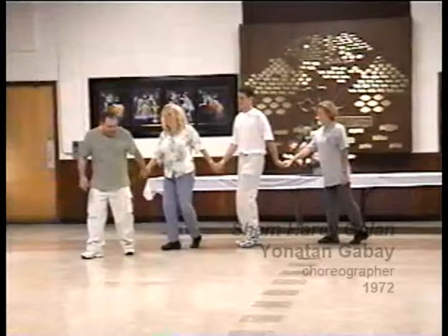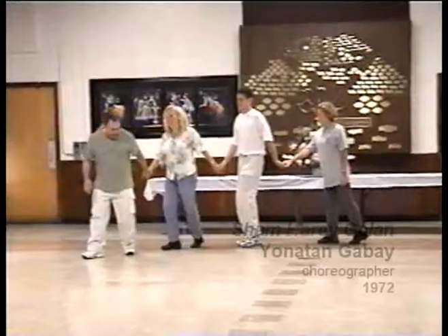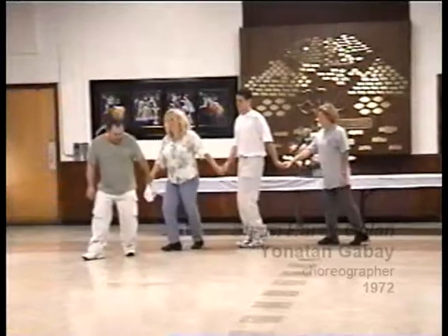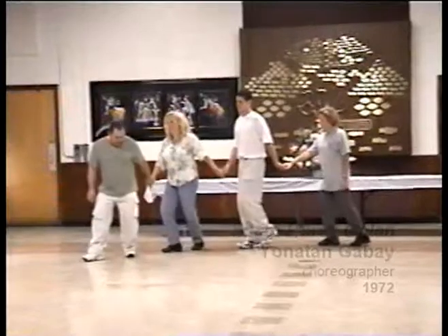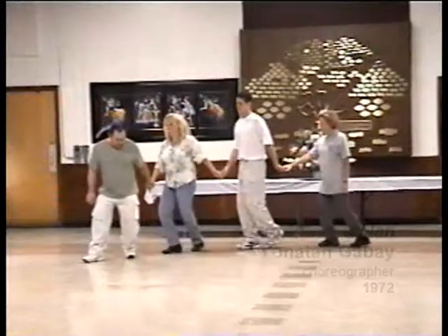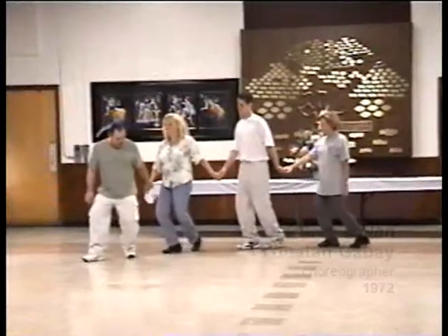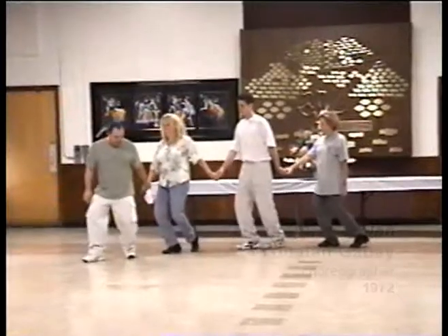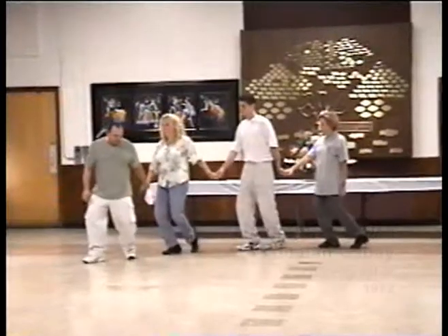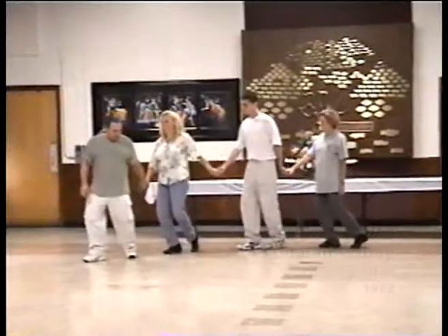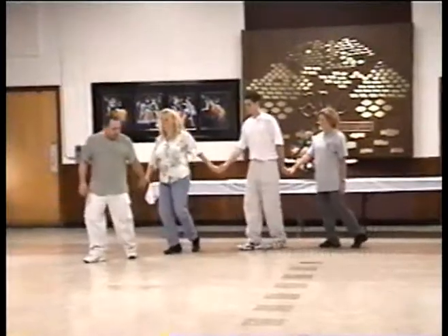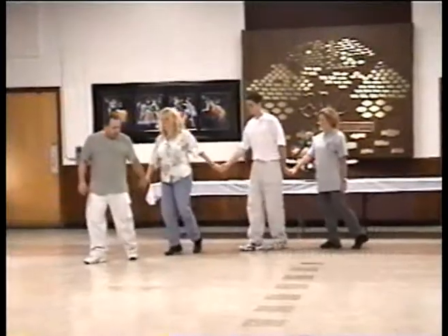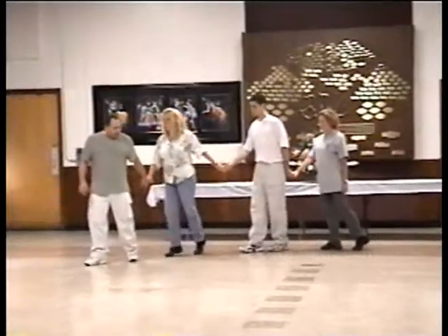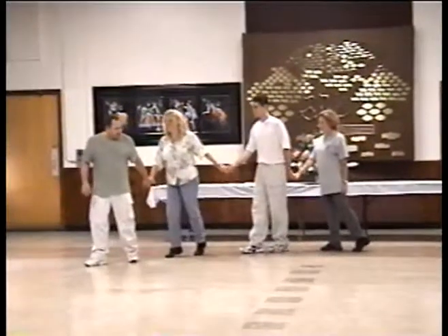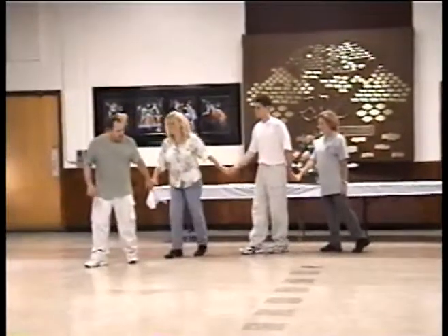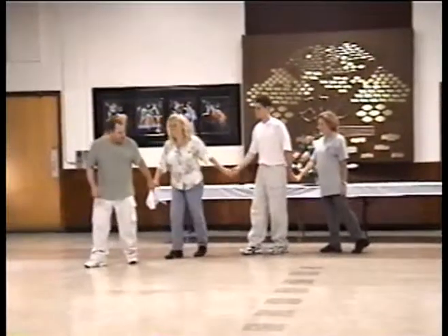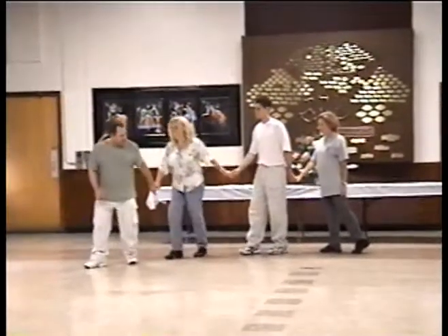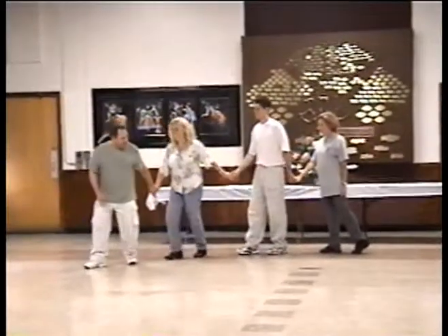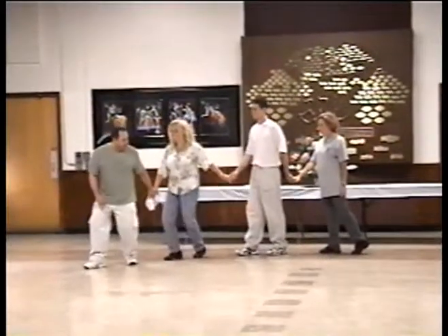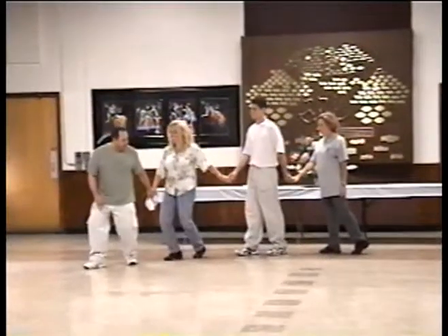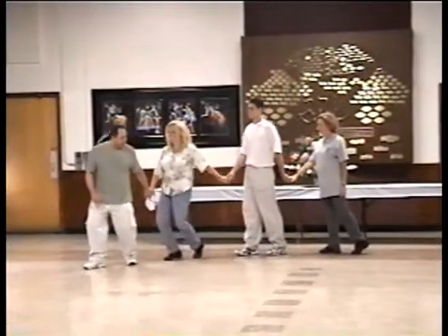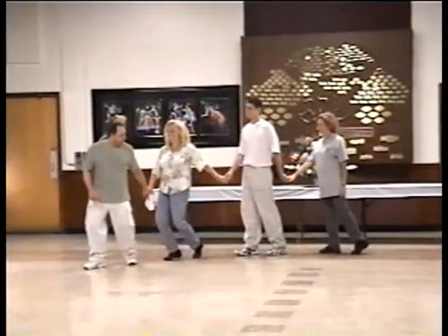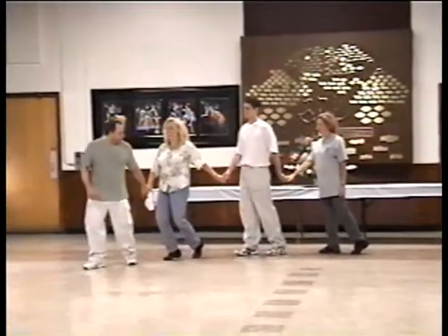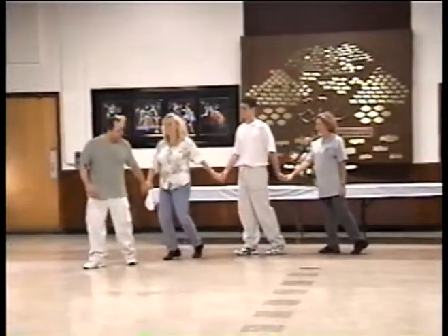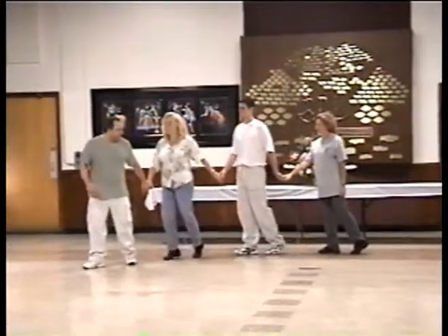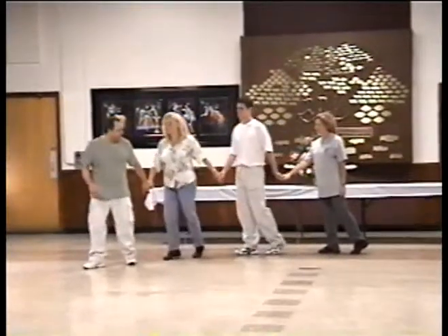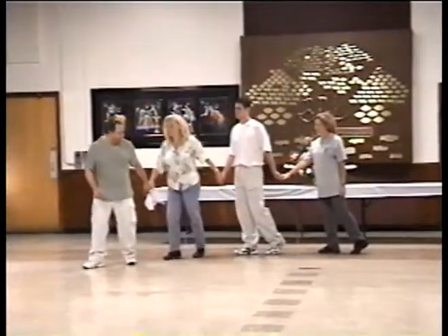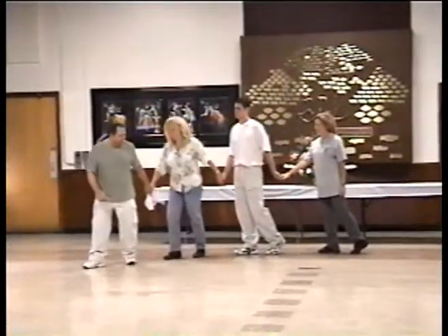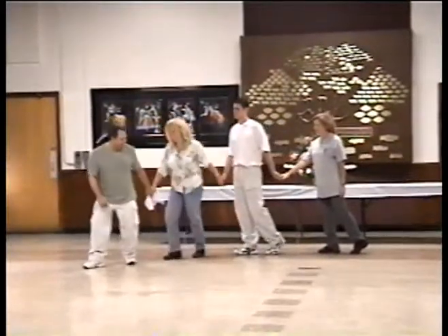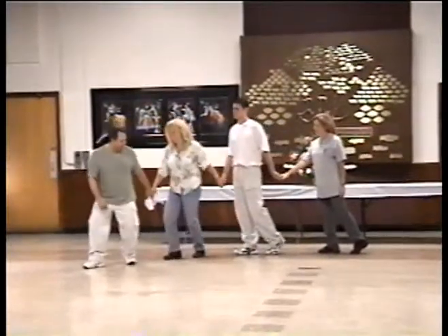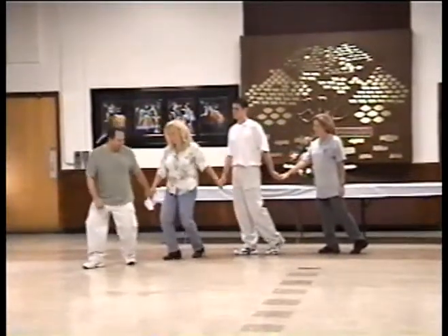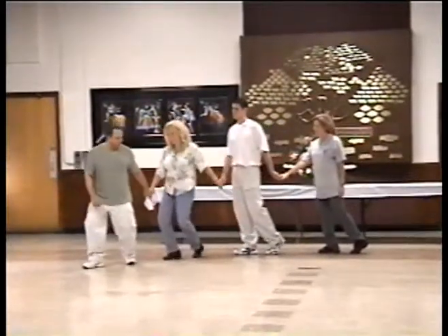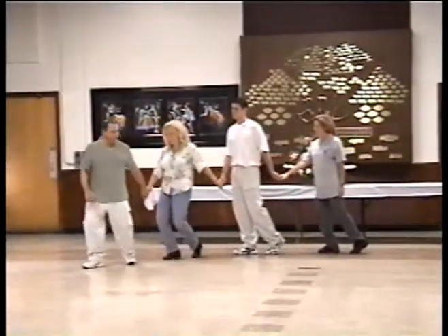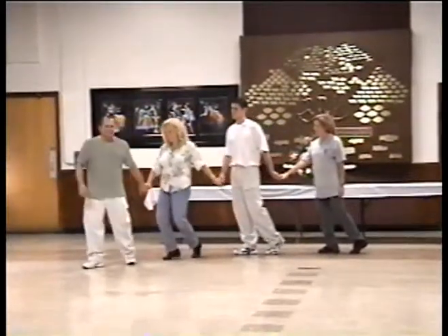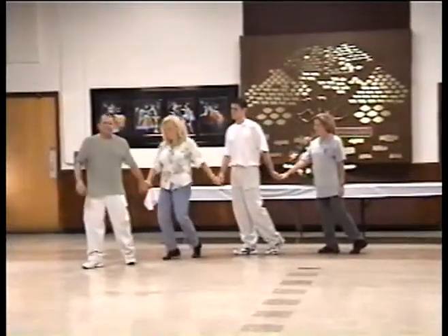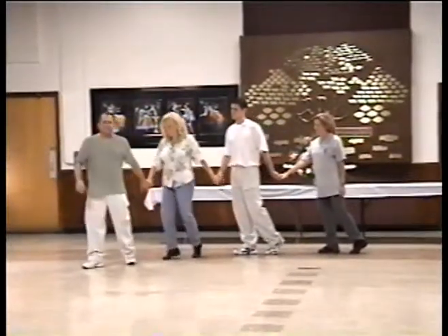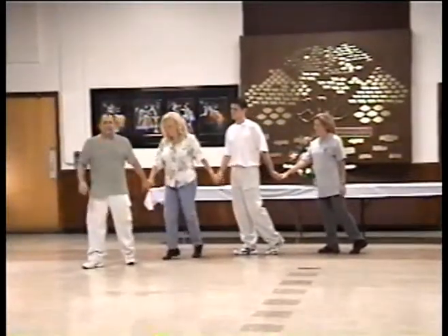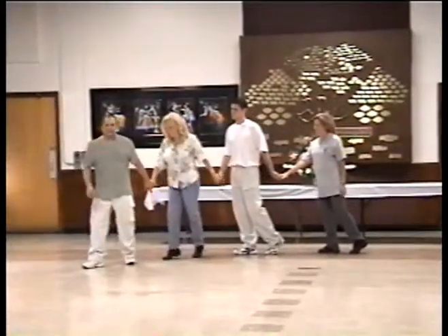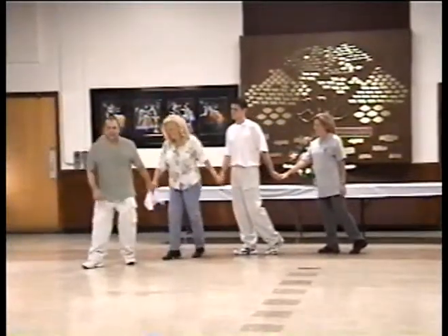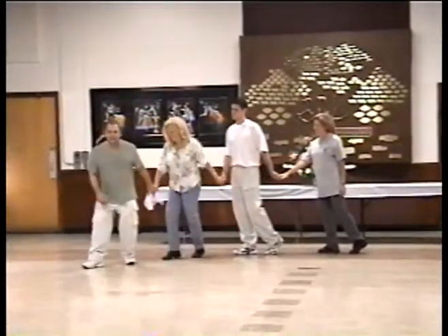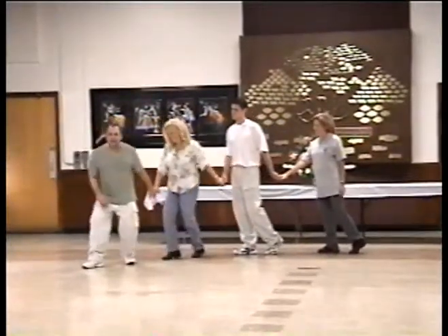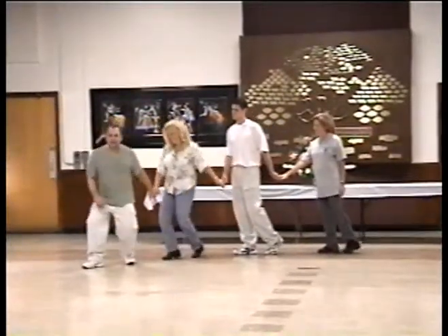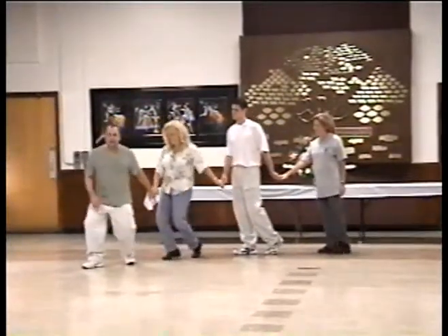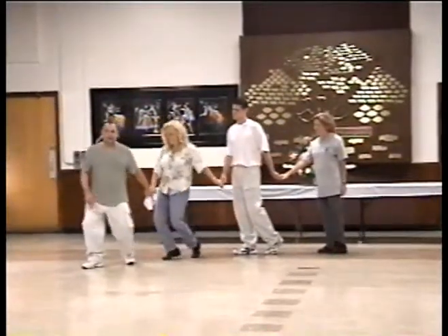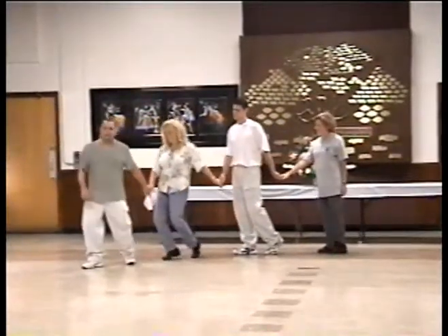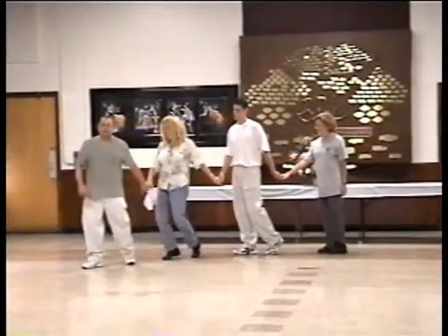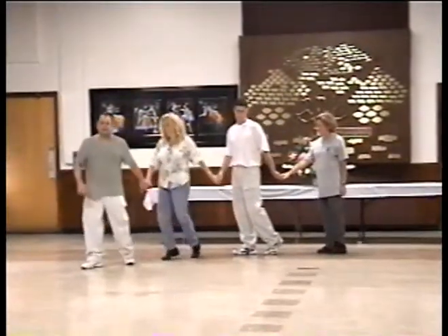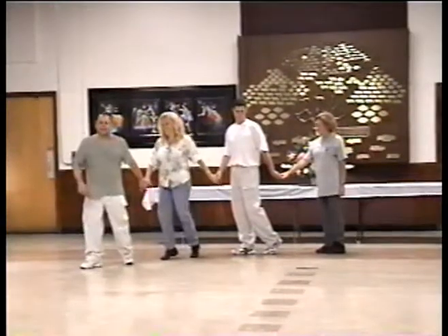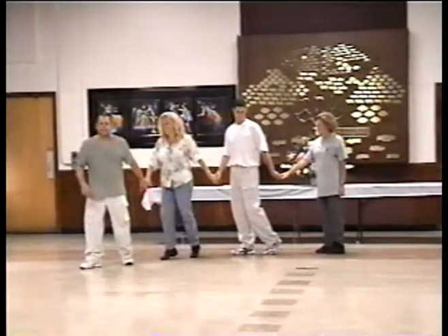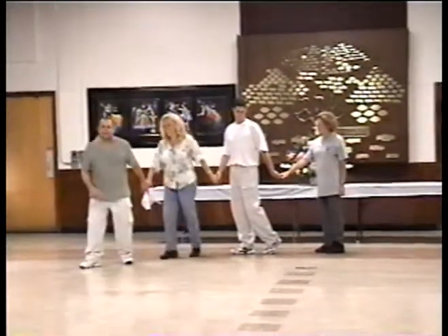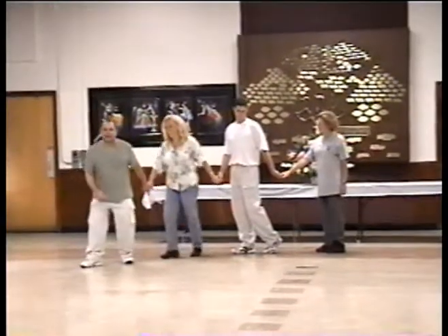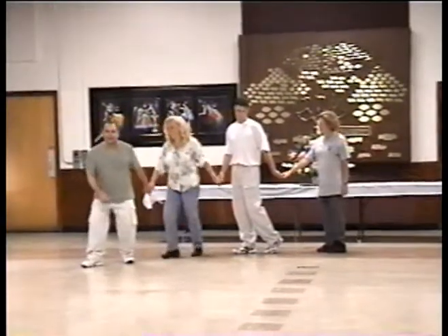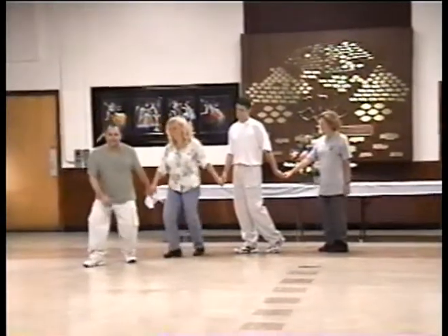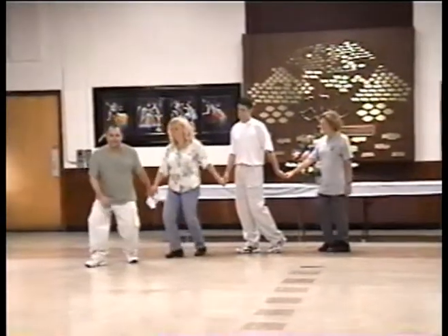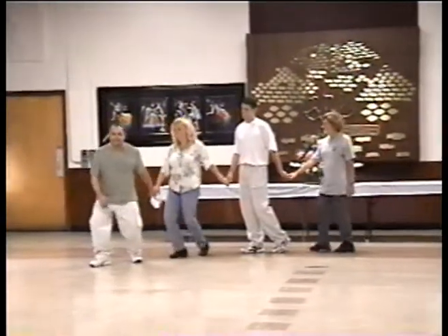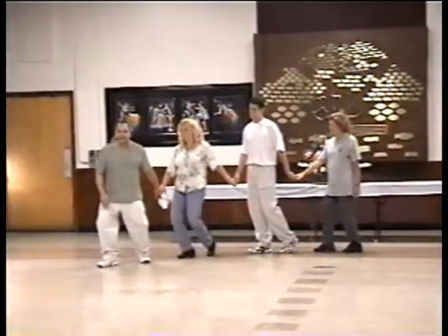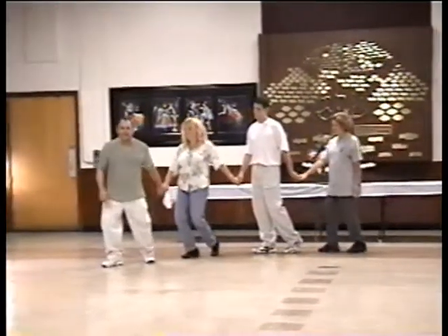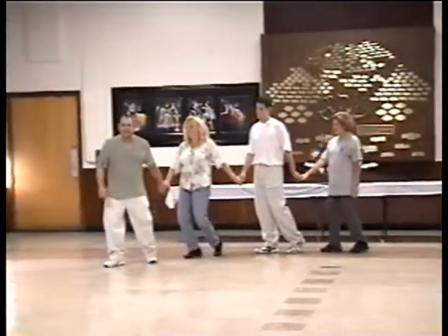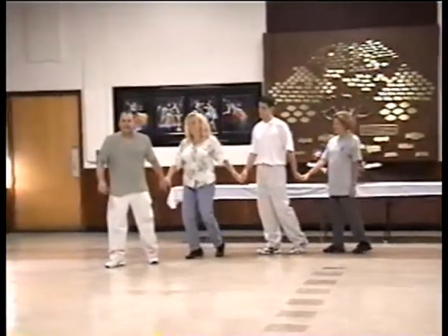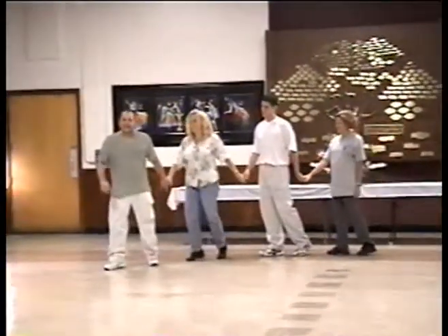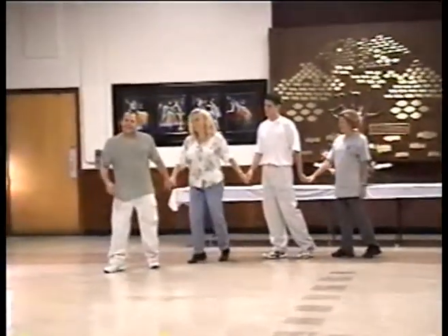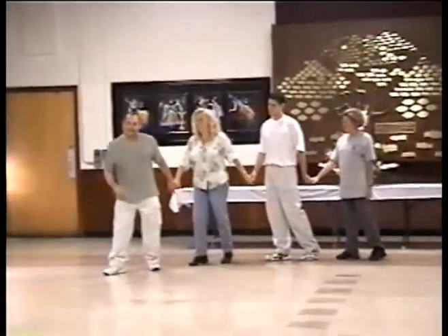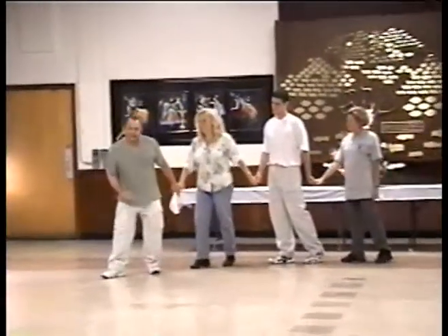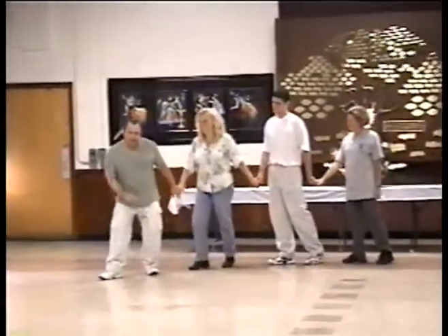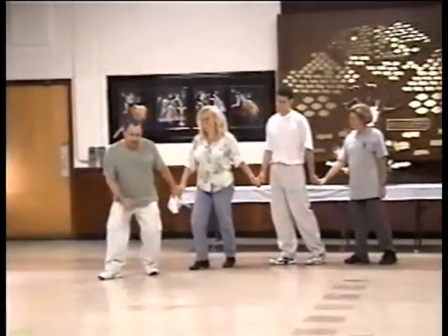These steps are called Kamal Steps — that's Tasa in Hebrew, Kamal Steps in English.